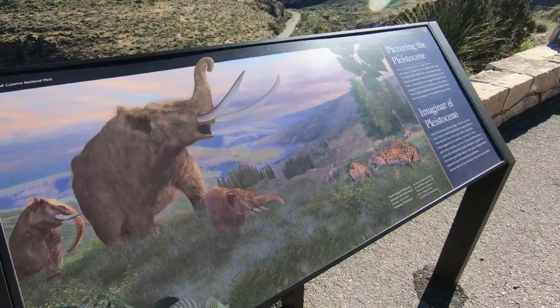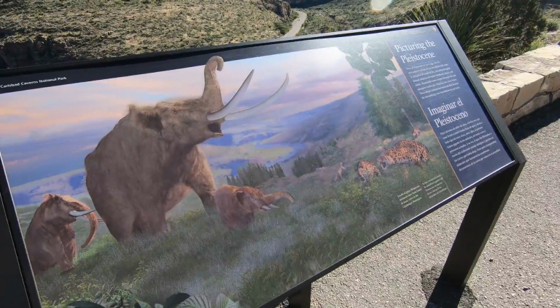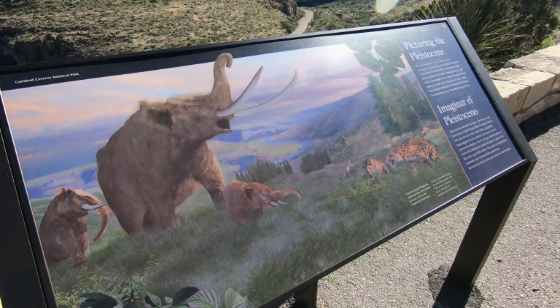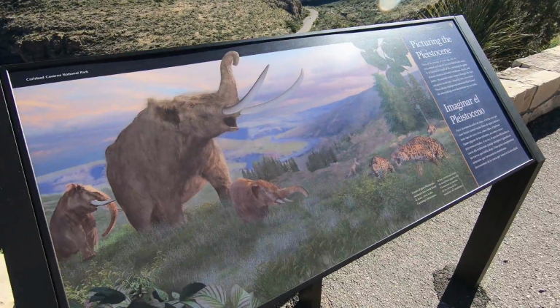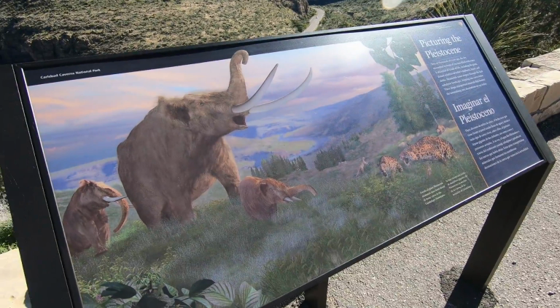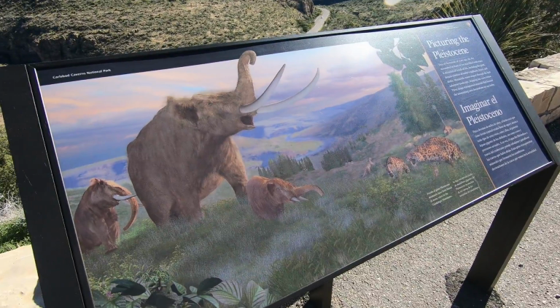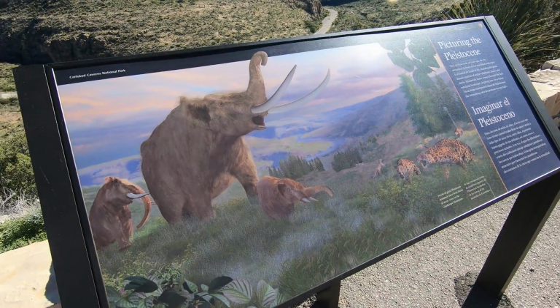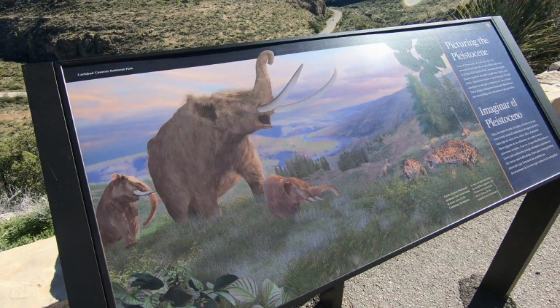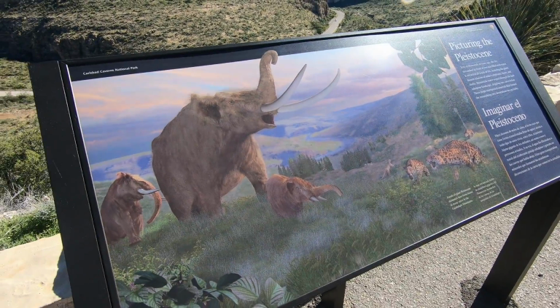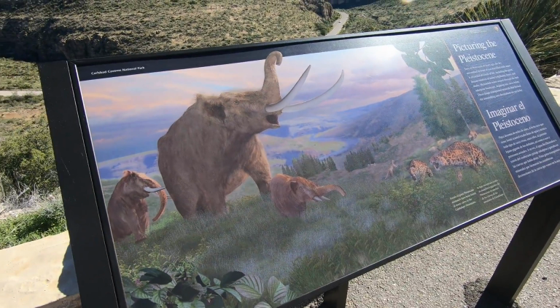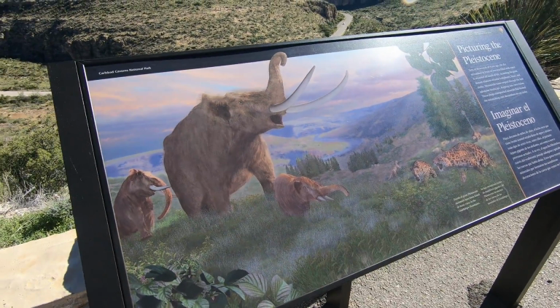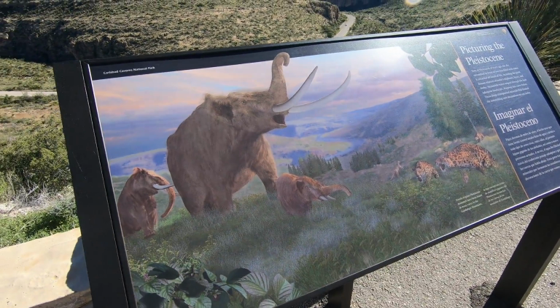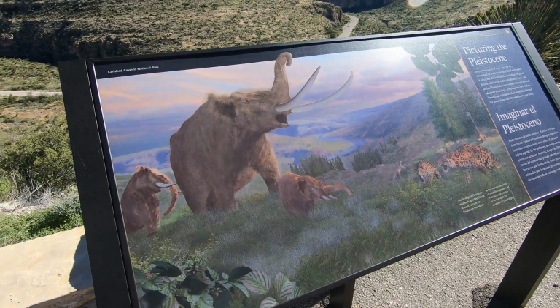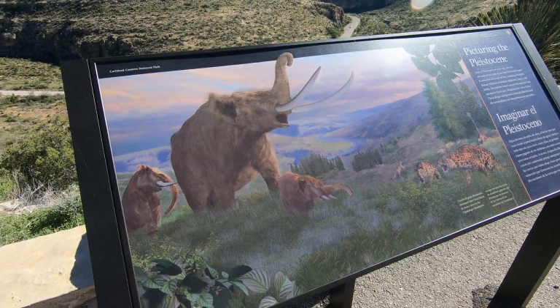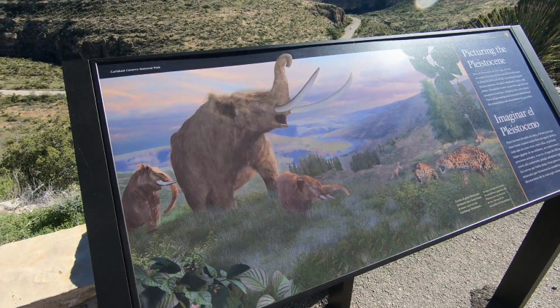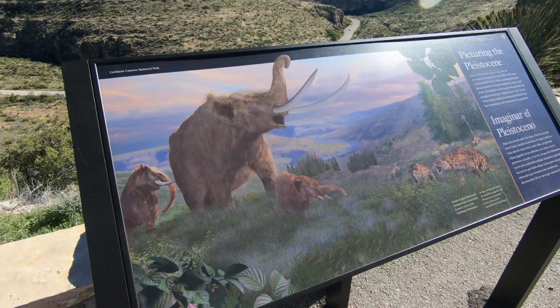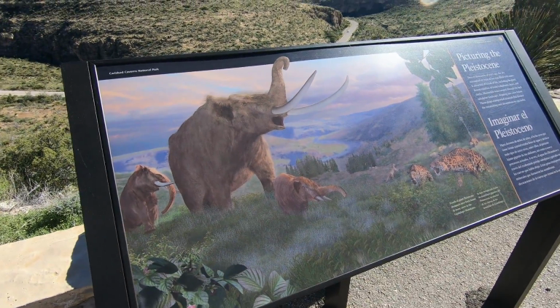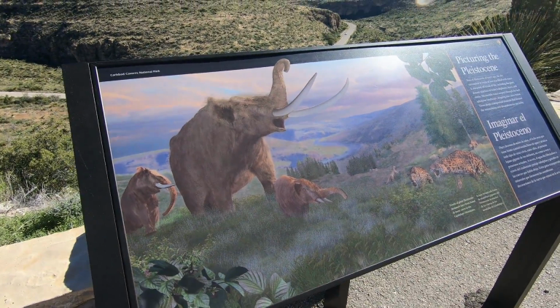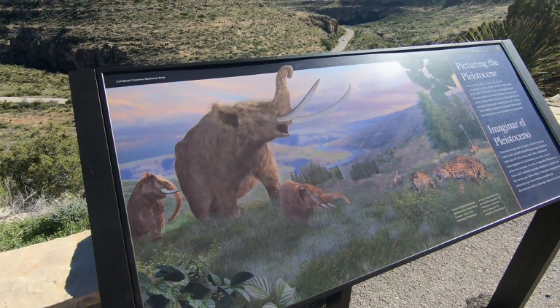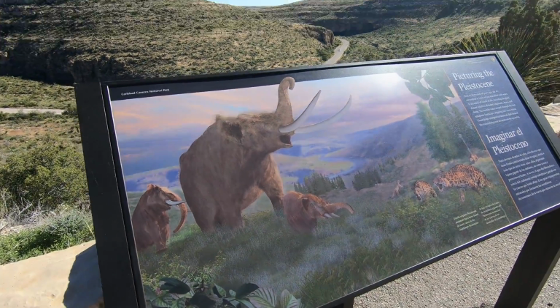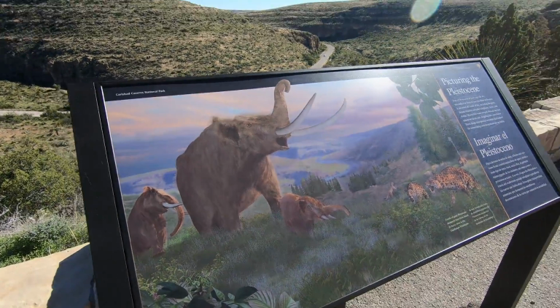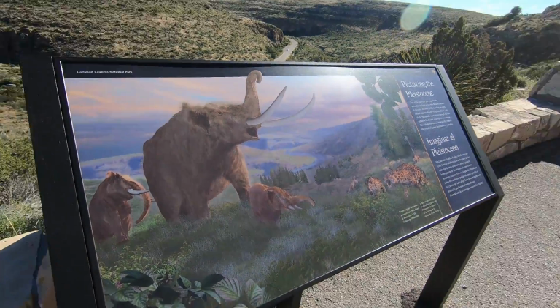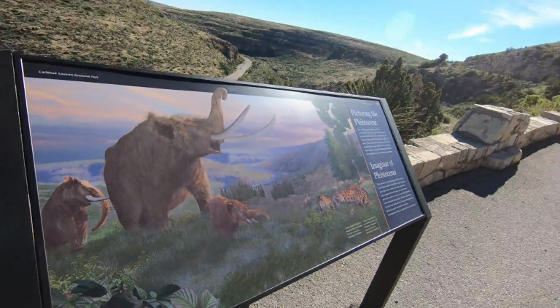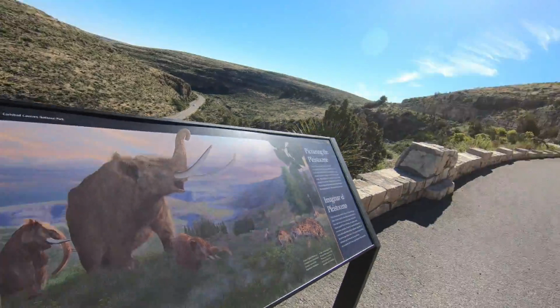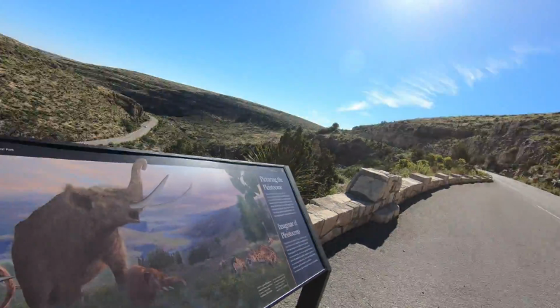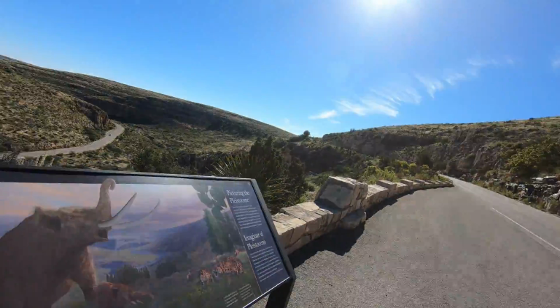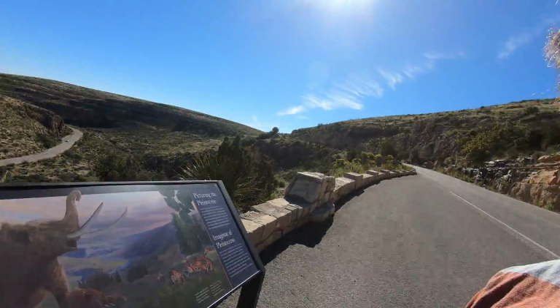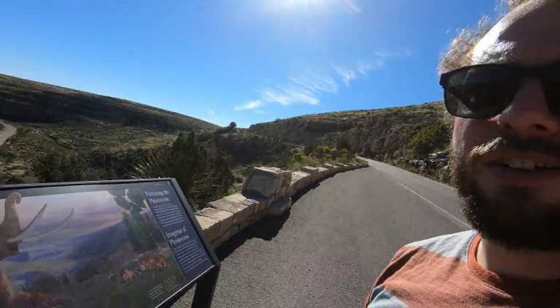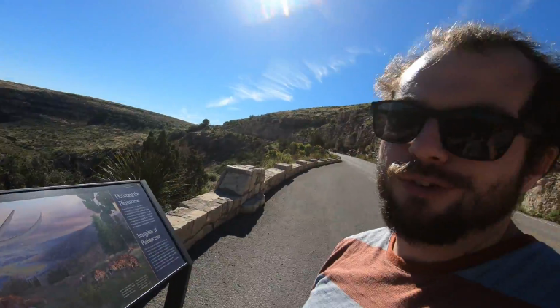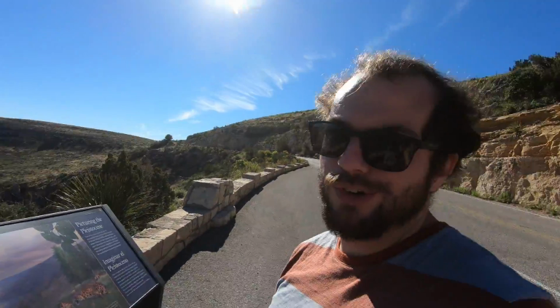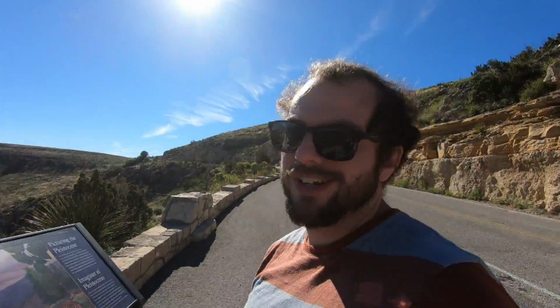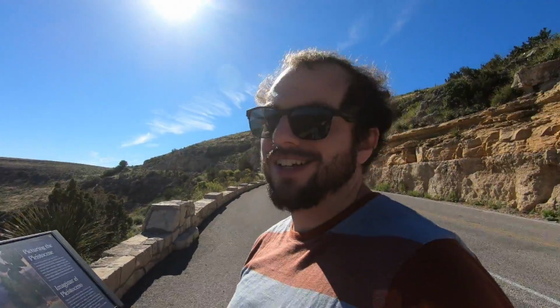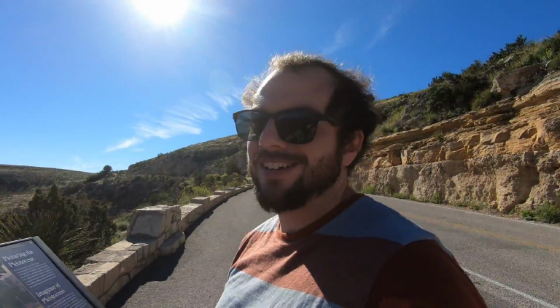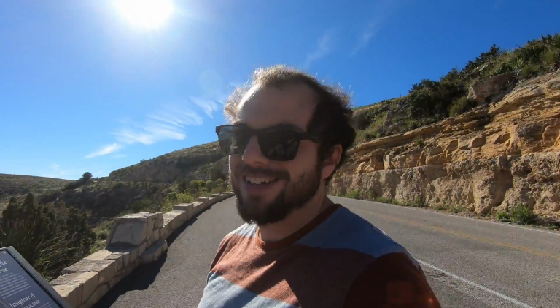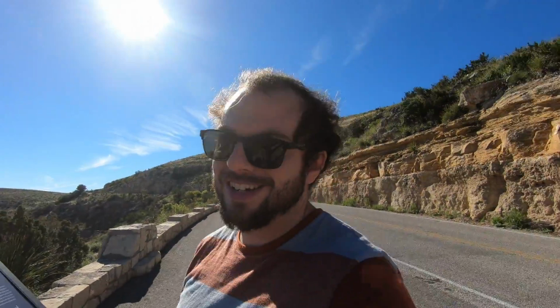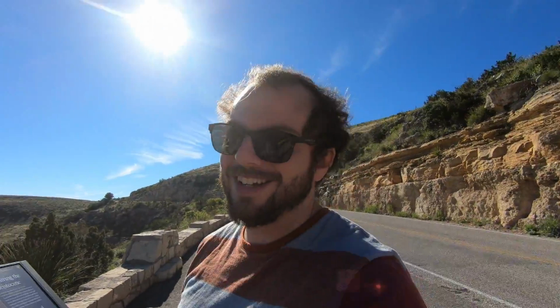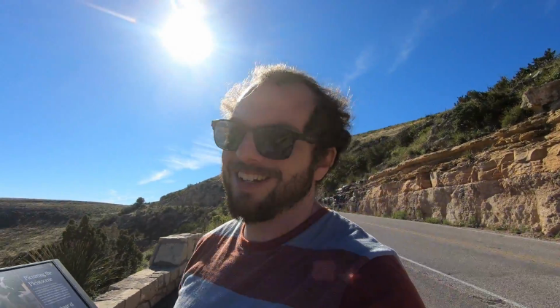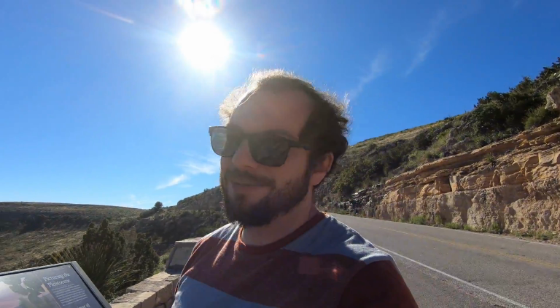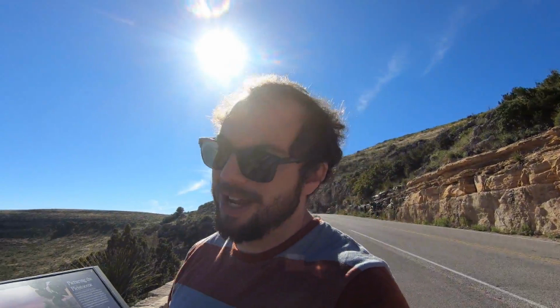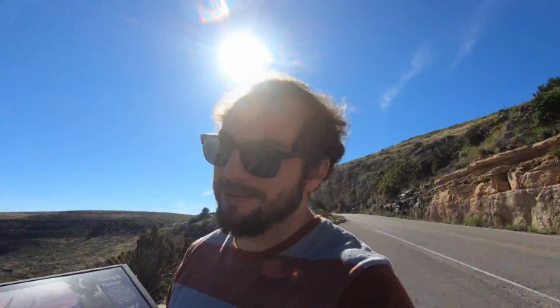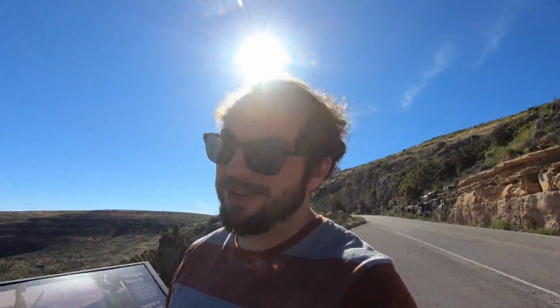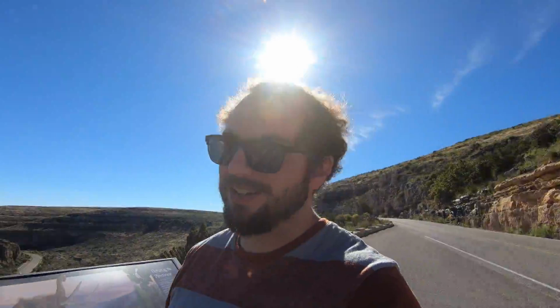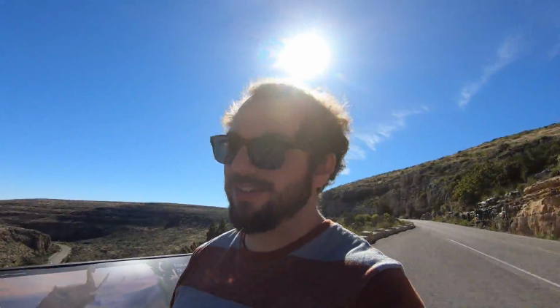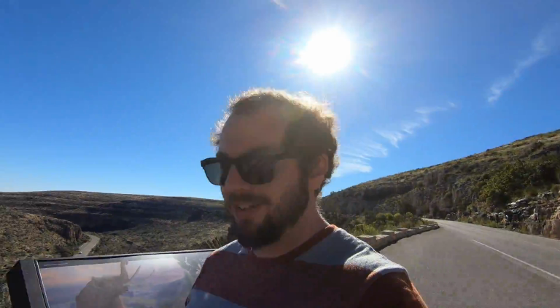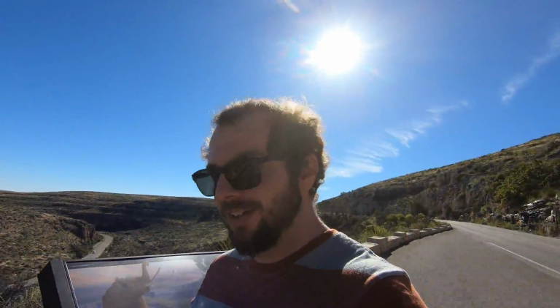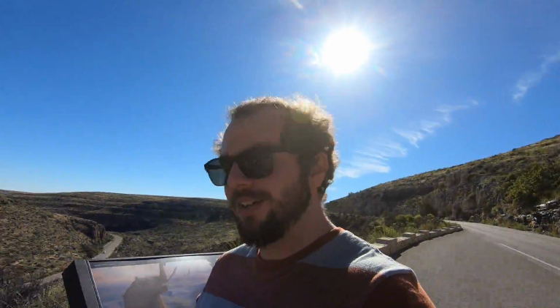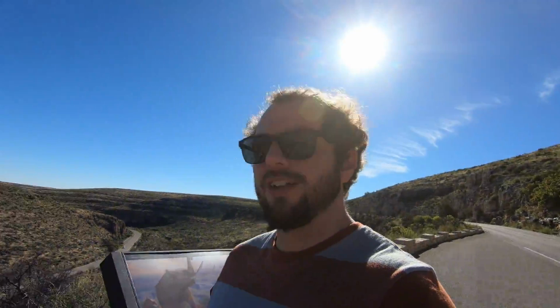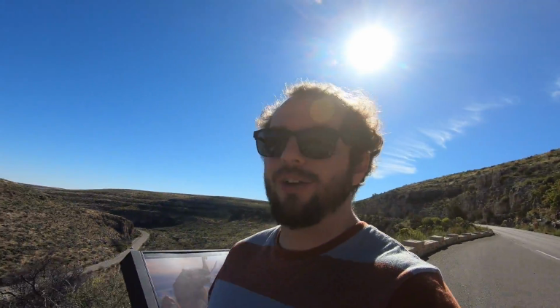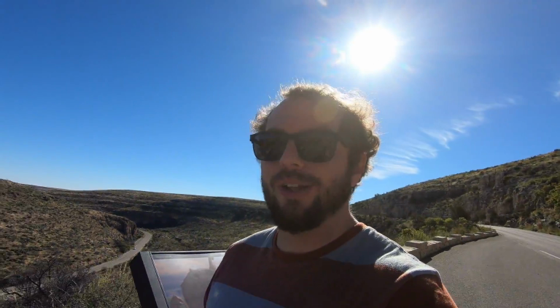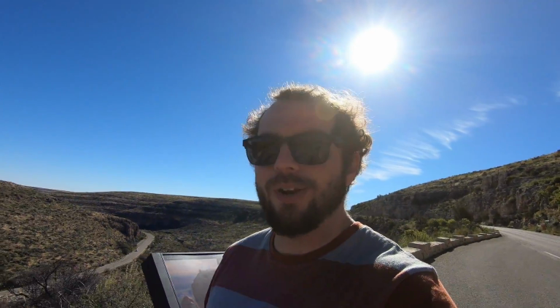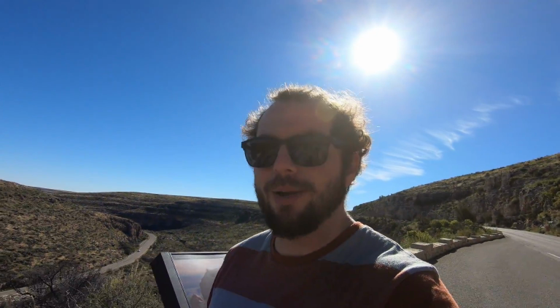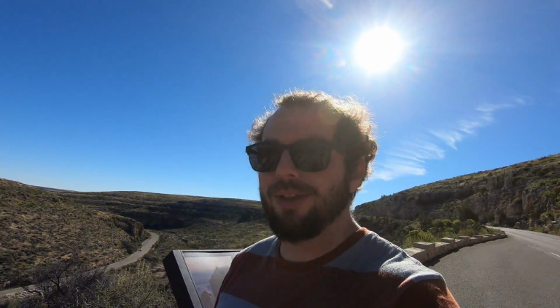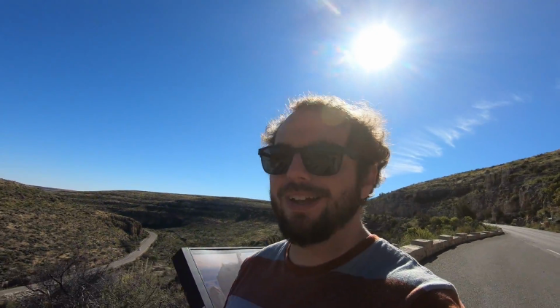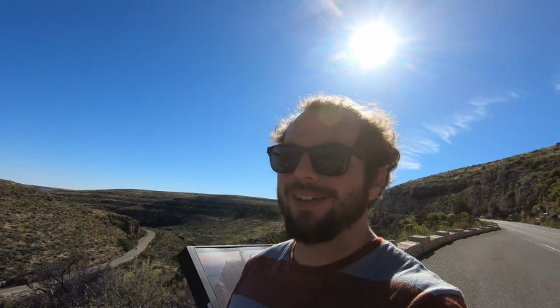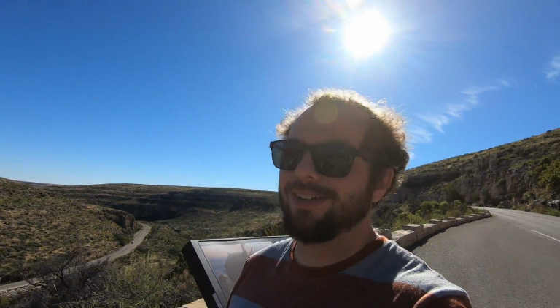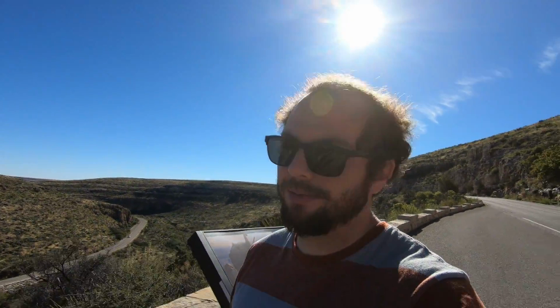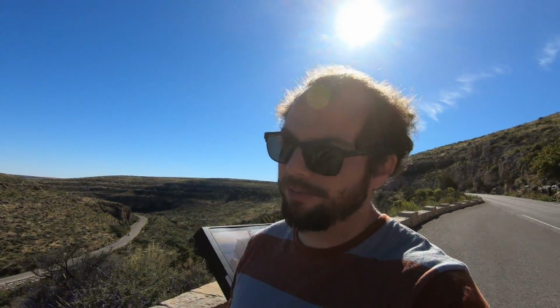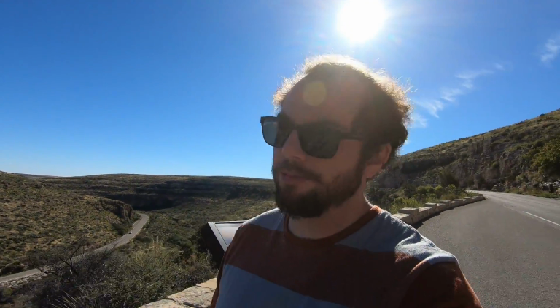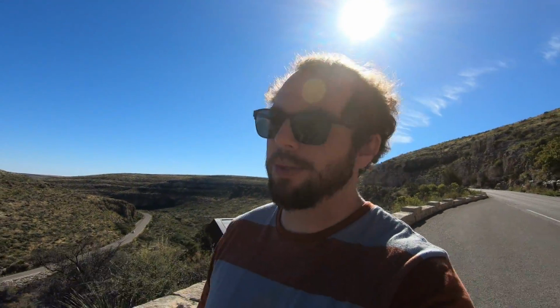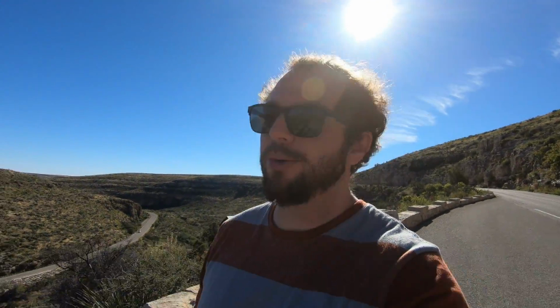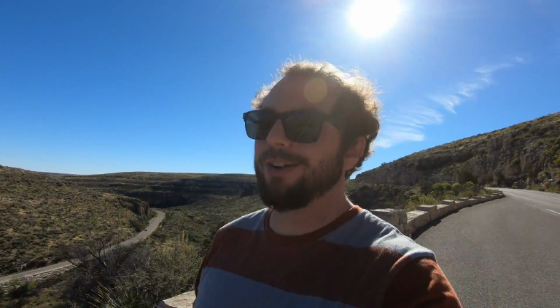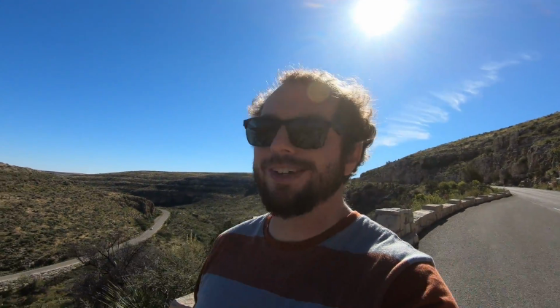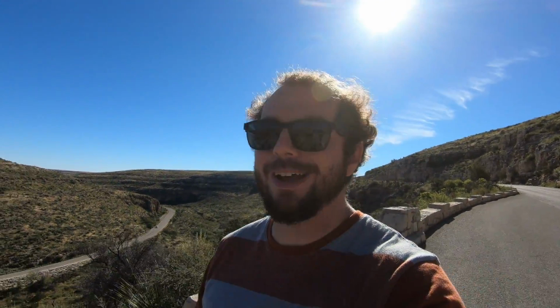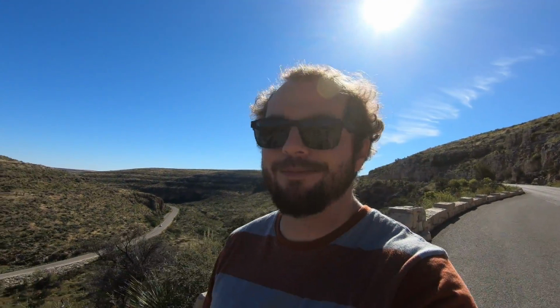If you're interested in seeing mammoths, you're in the right place at the wrong time.